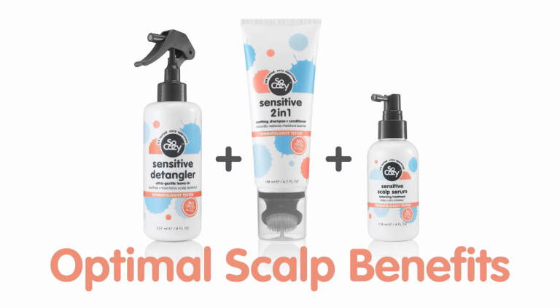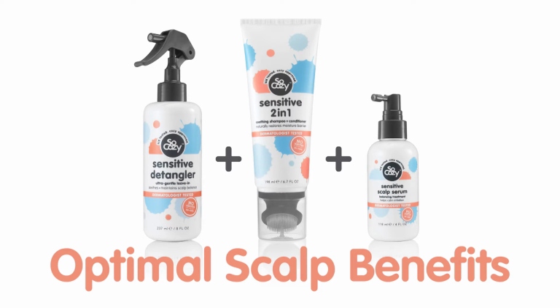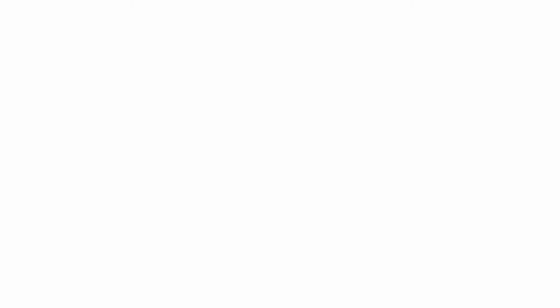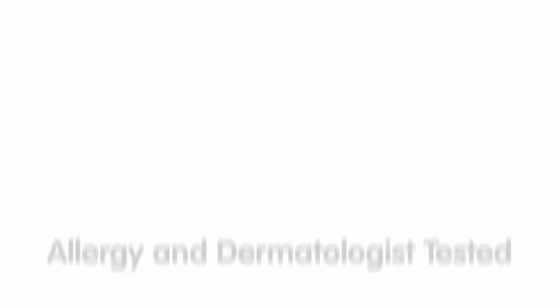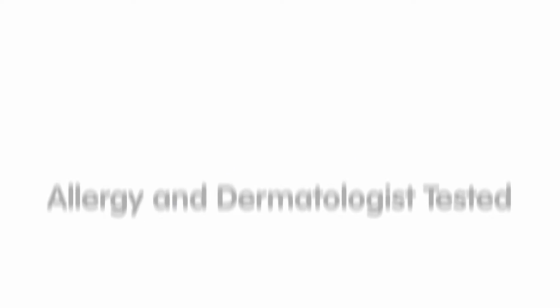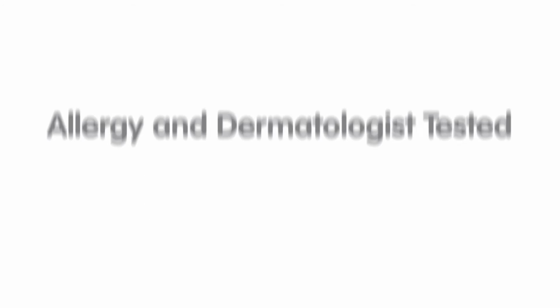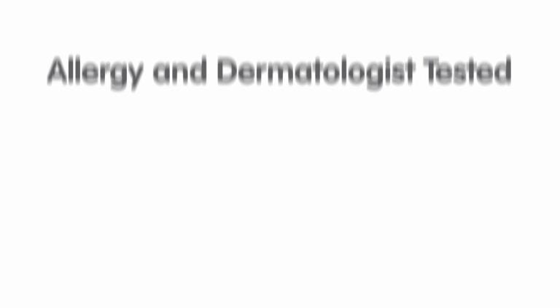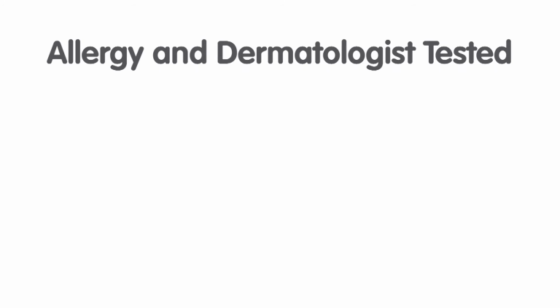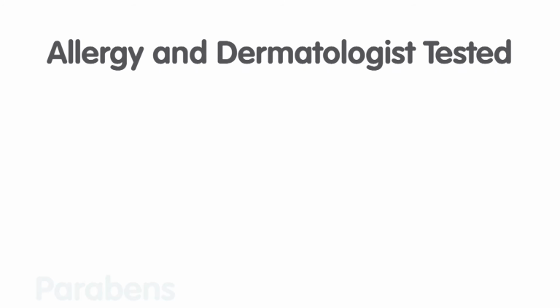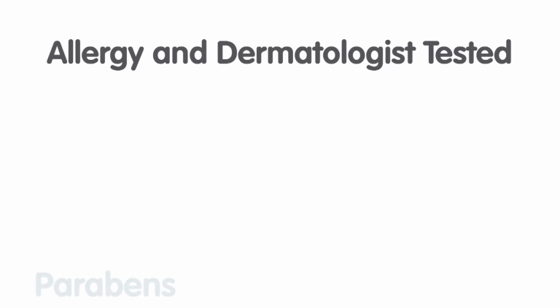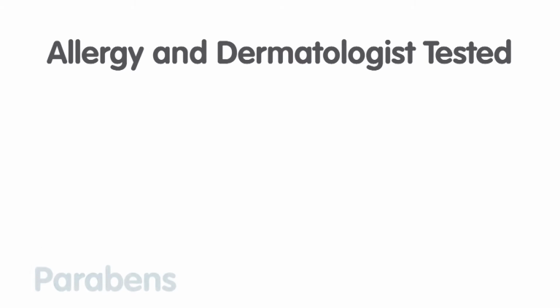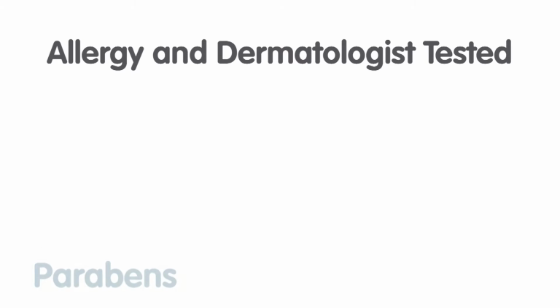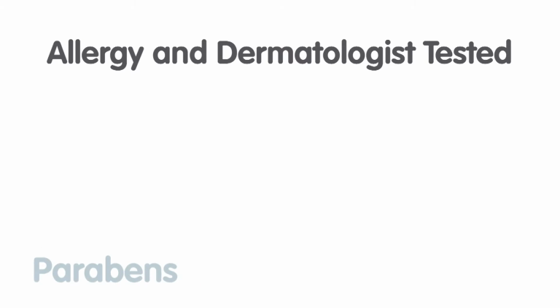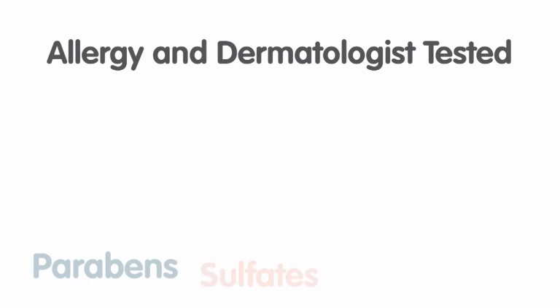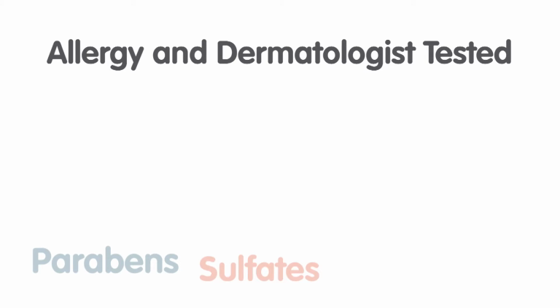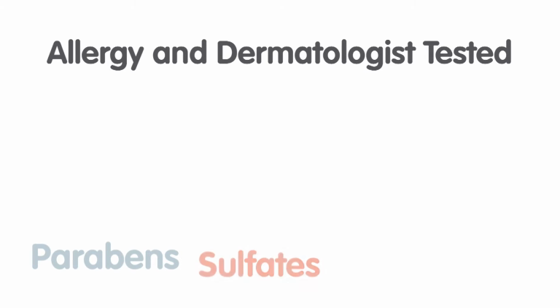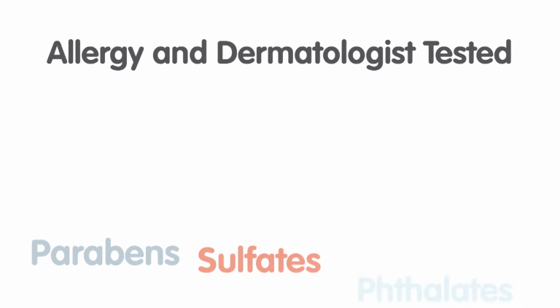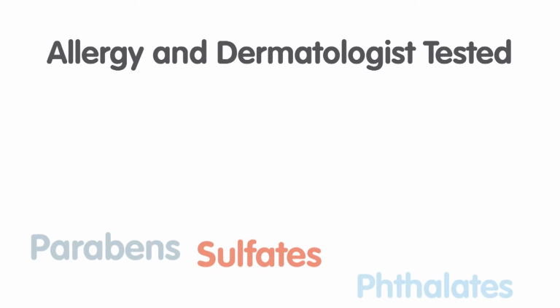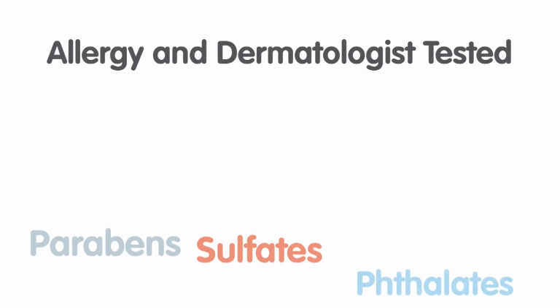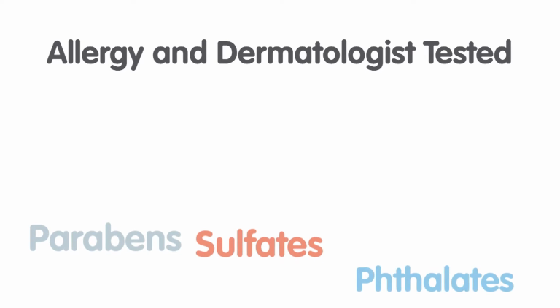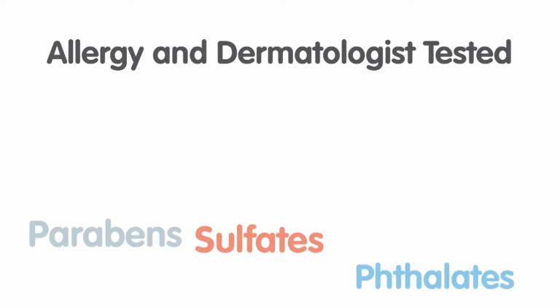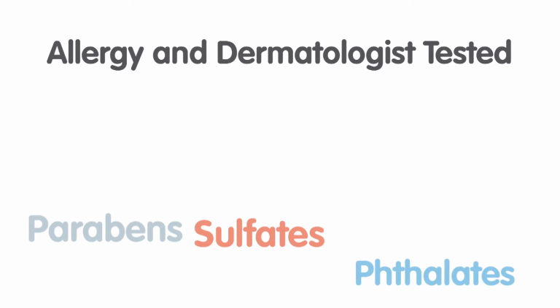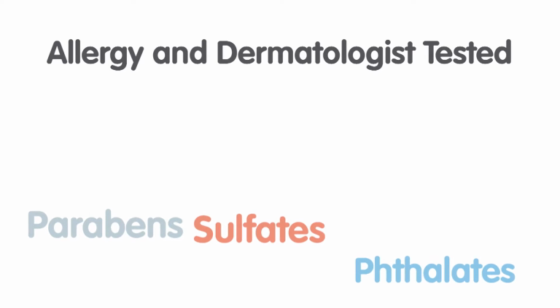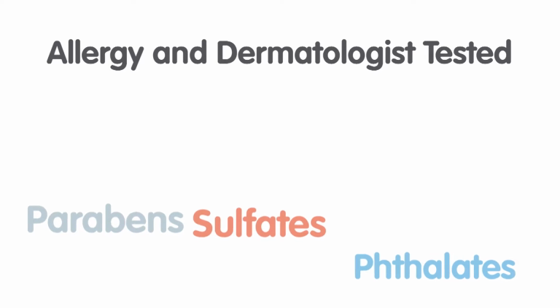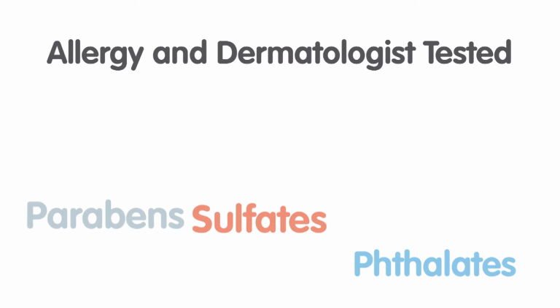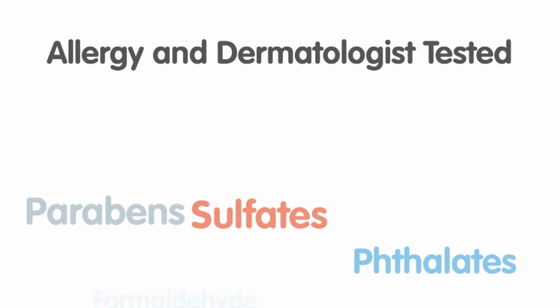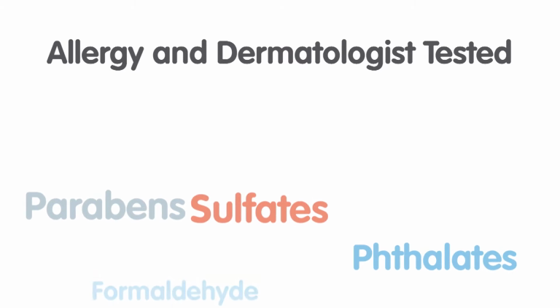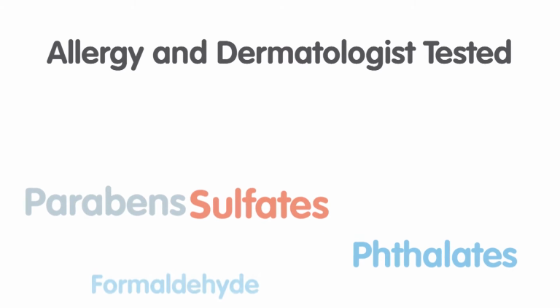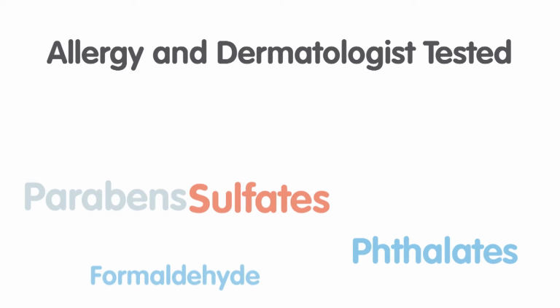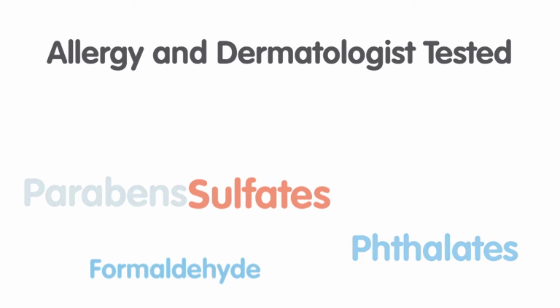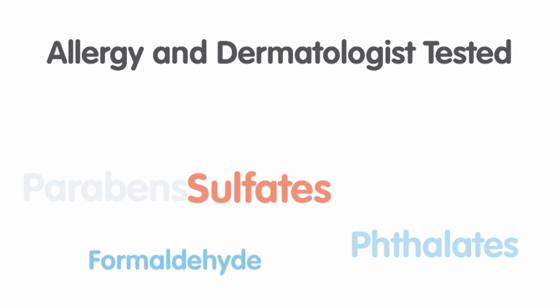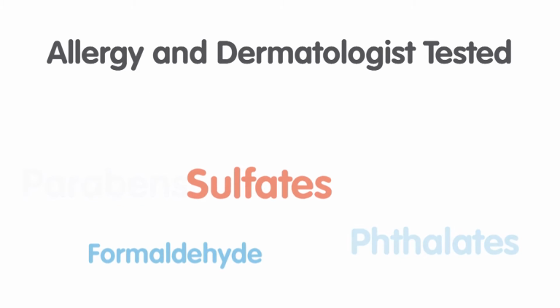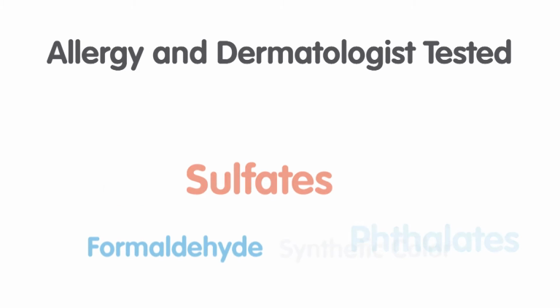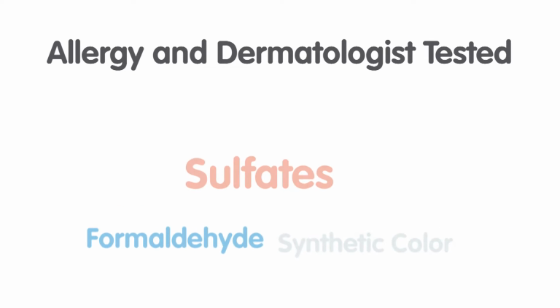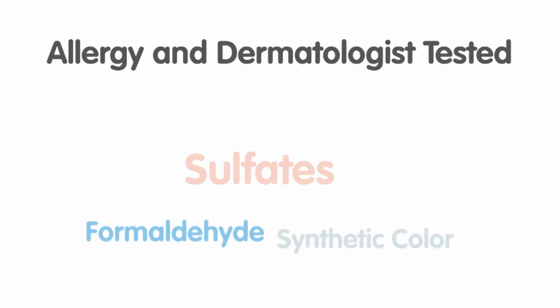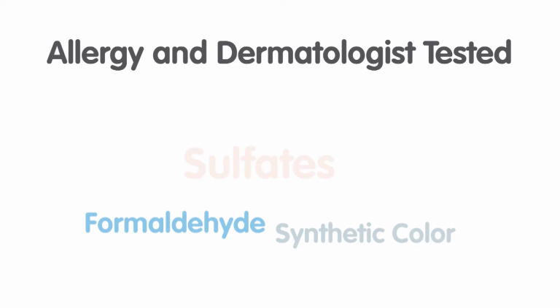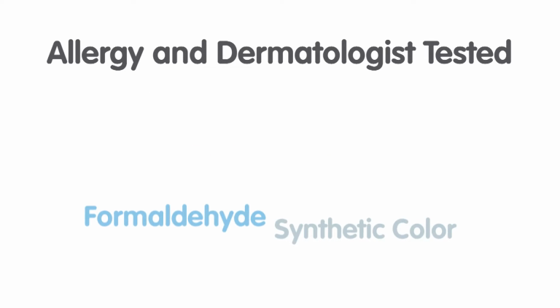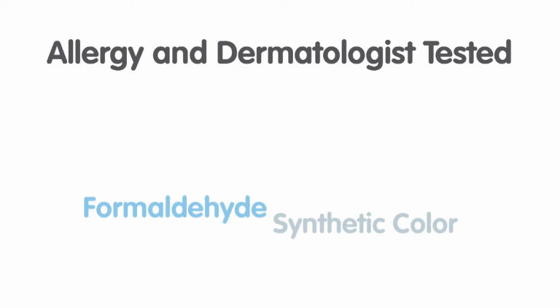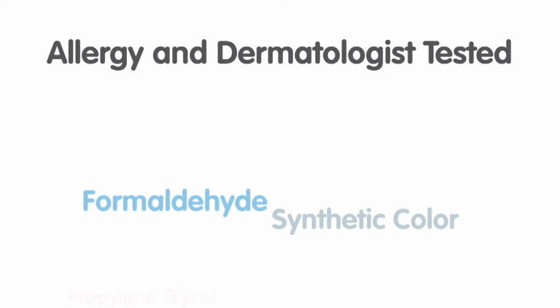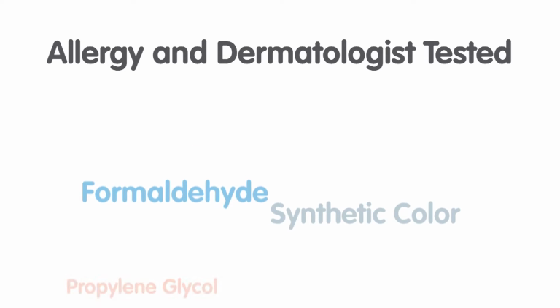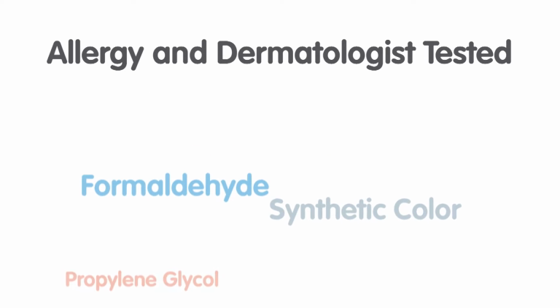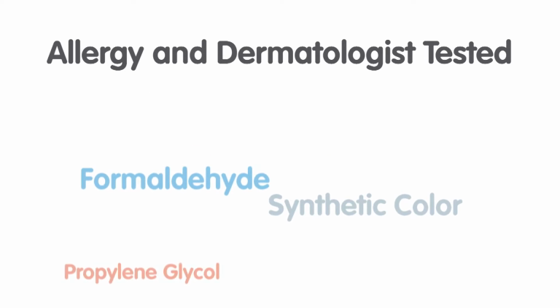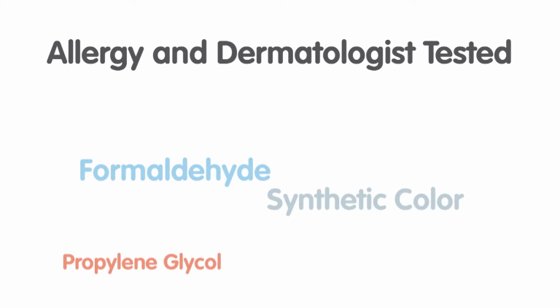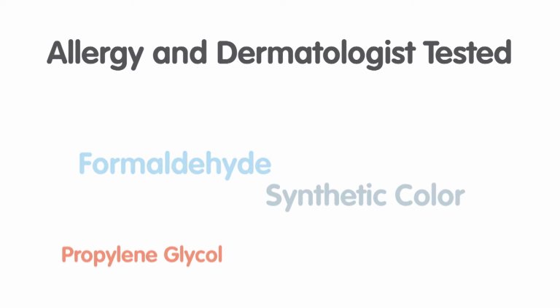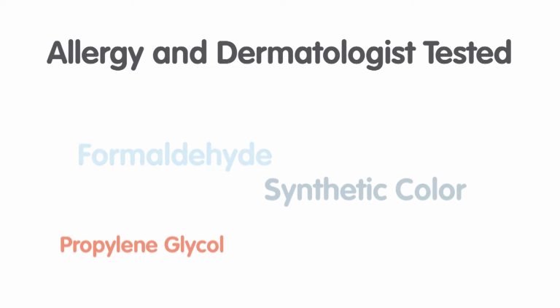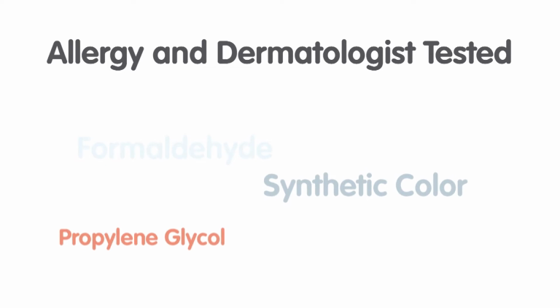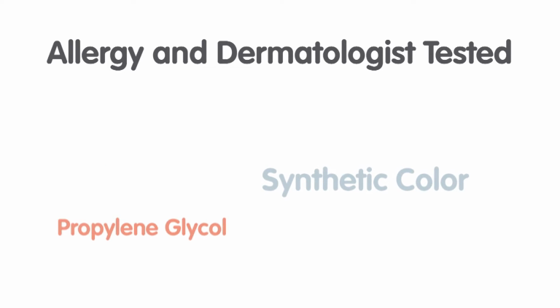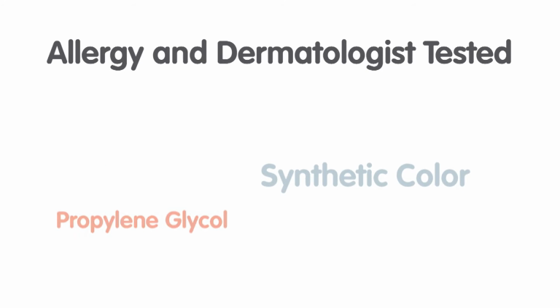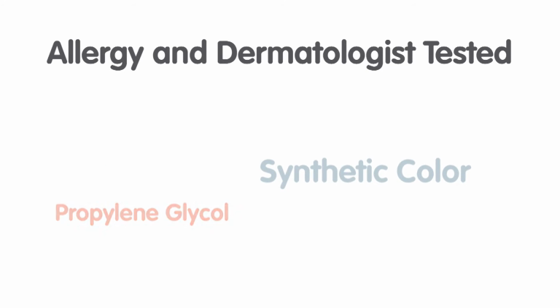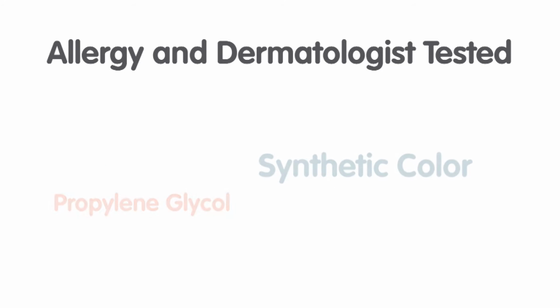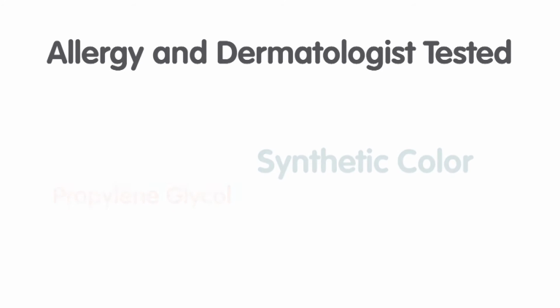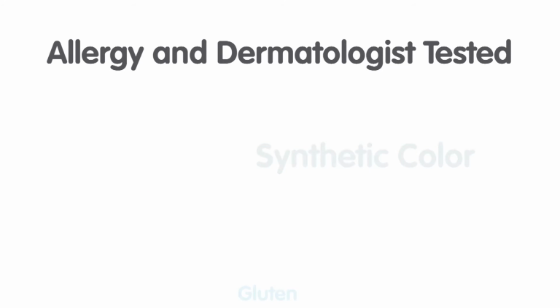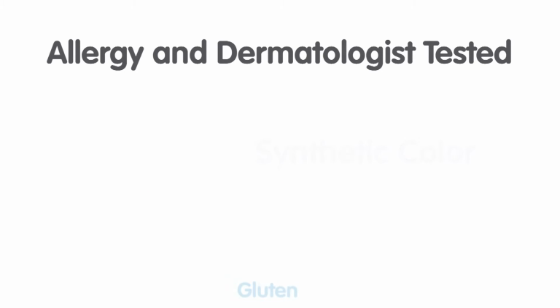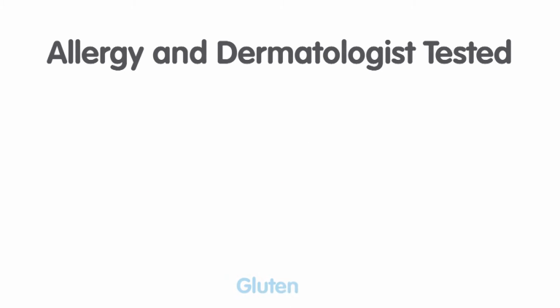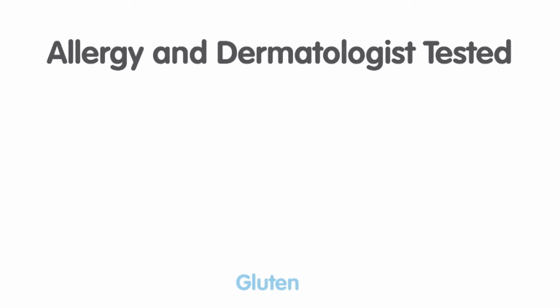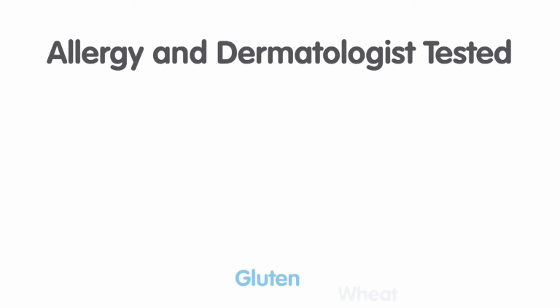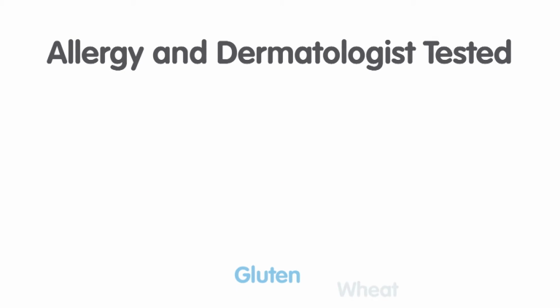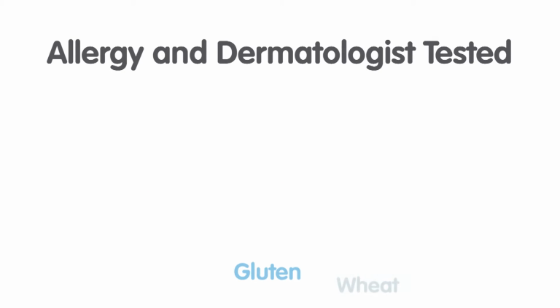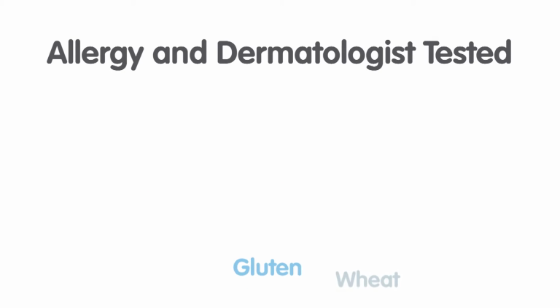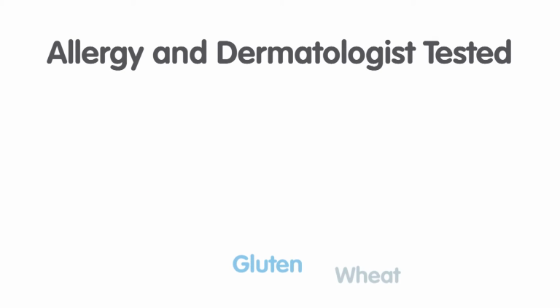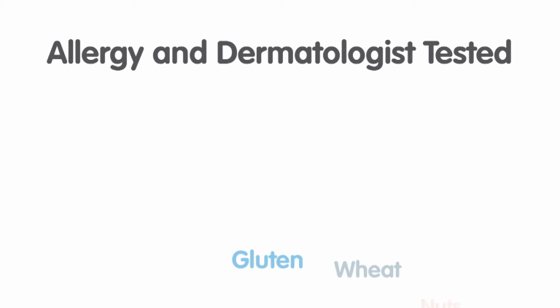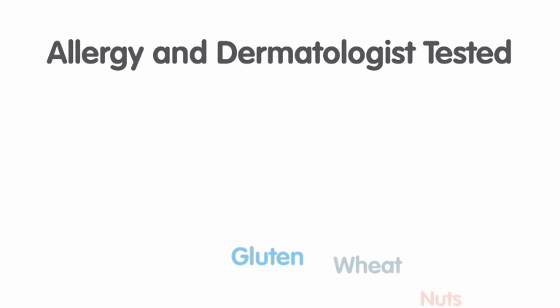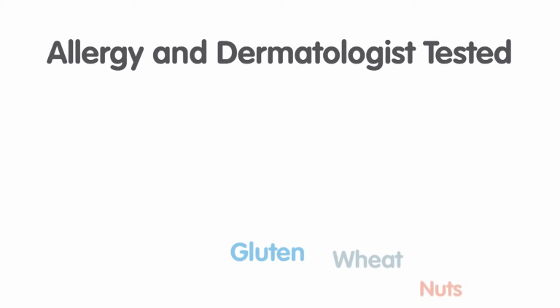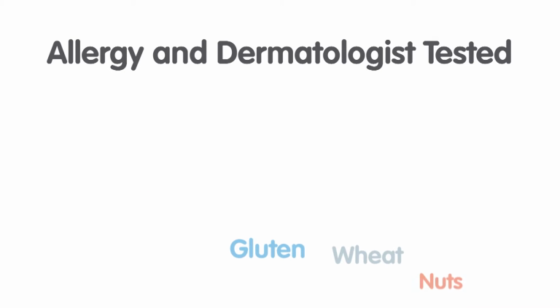Allergy tested. No parabens, sulfates, phthalates, formaldehyde, synthetic color, or propylene glycol. Free of gluten, wheat, and nuts.